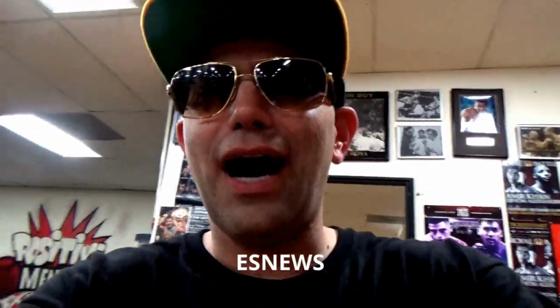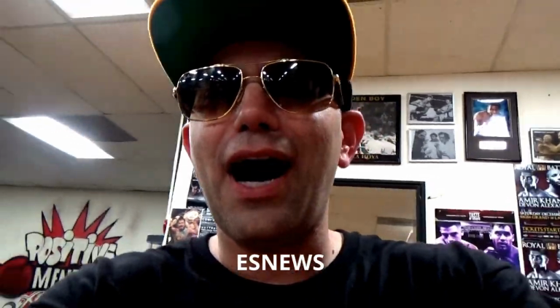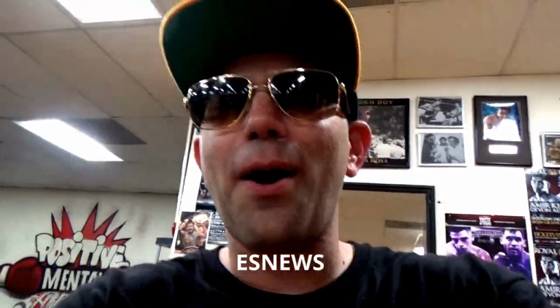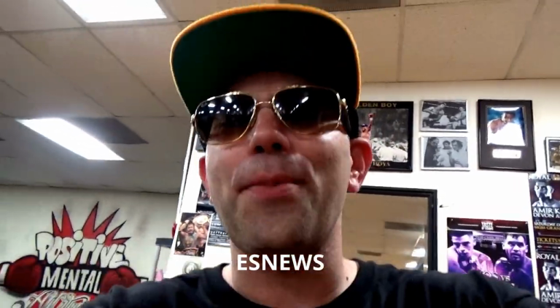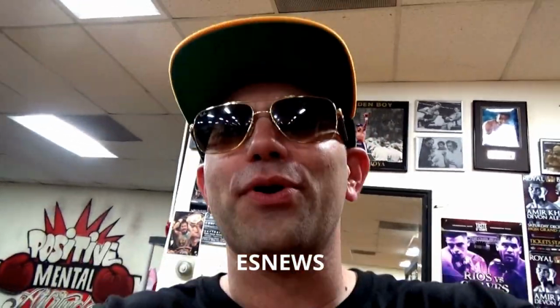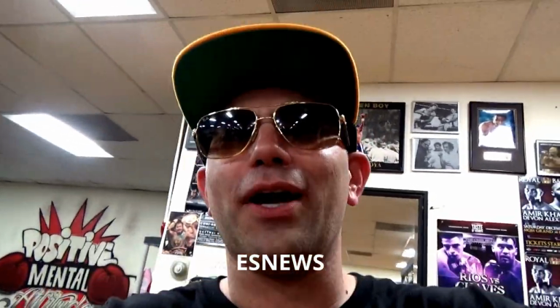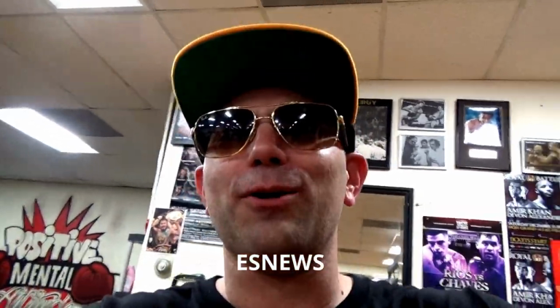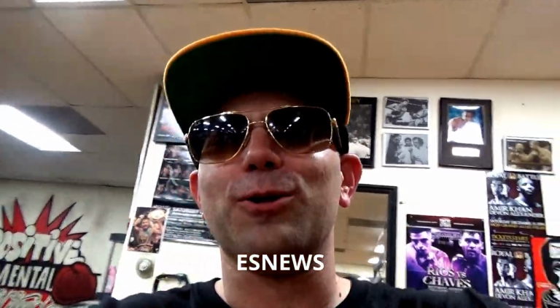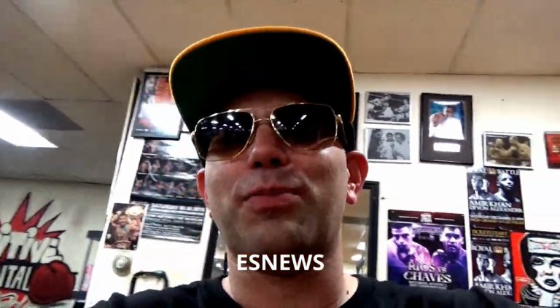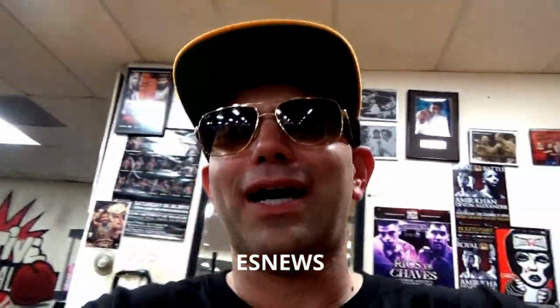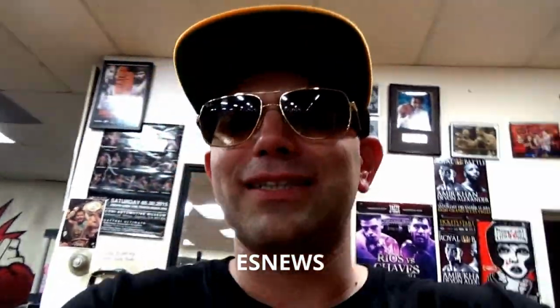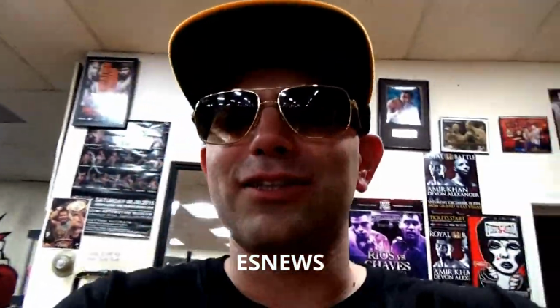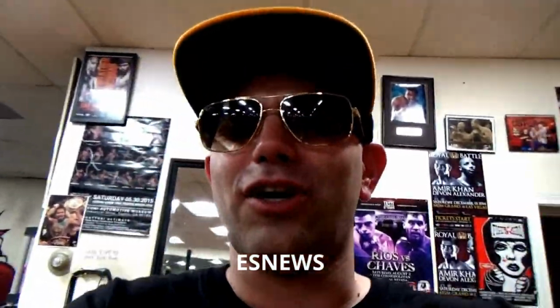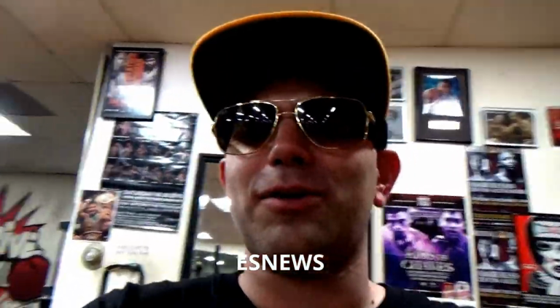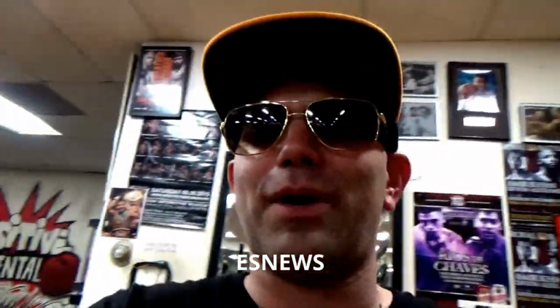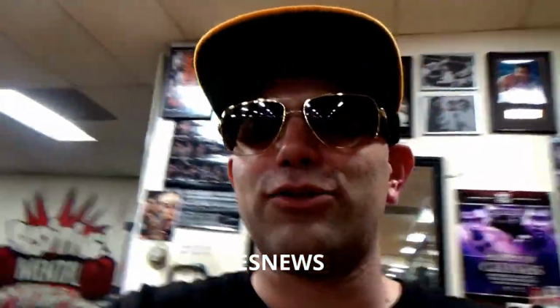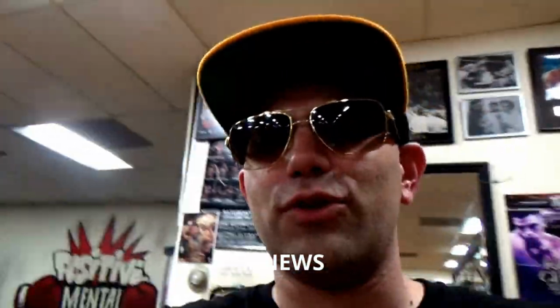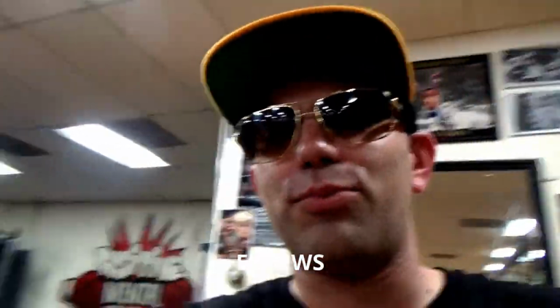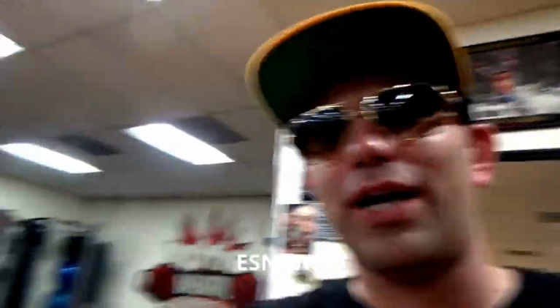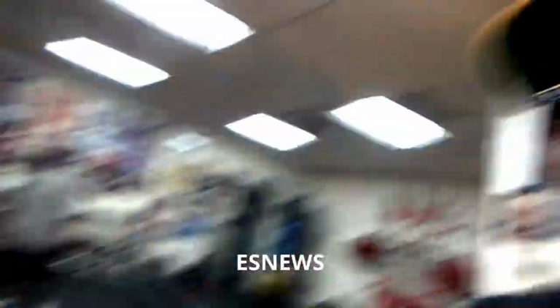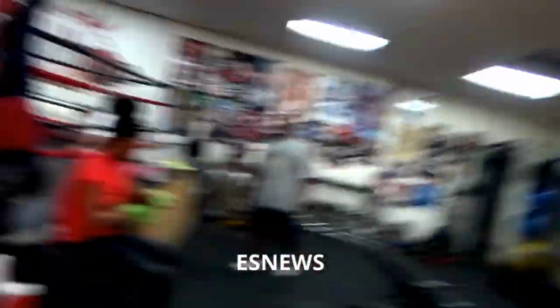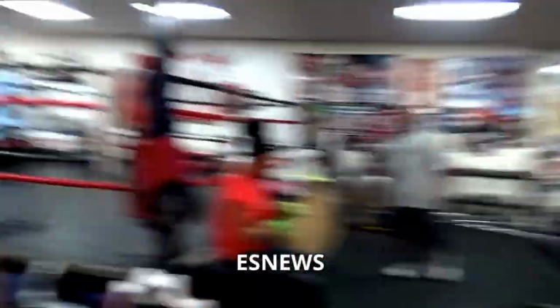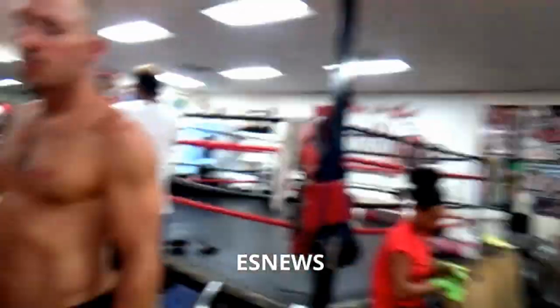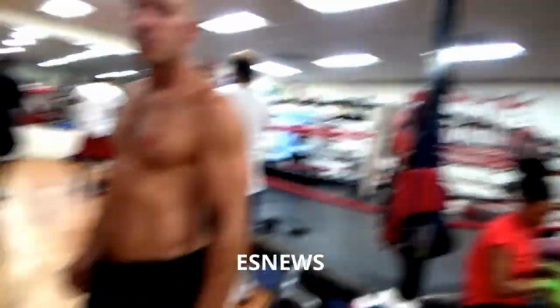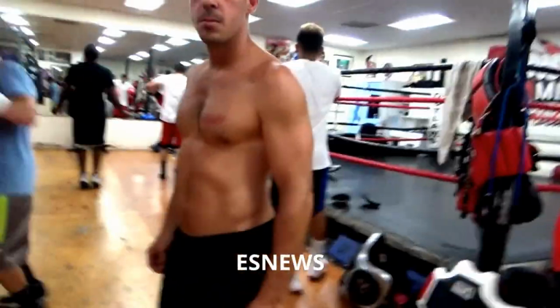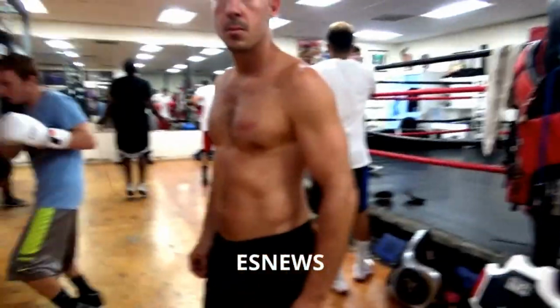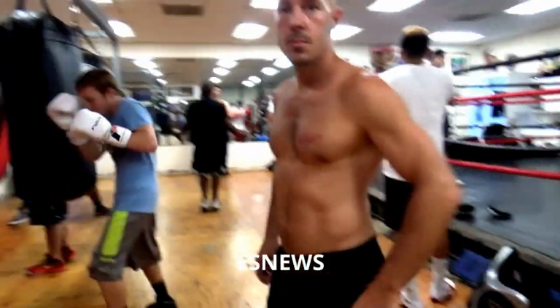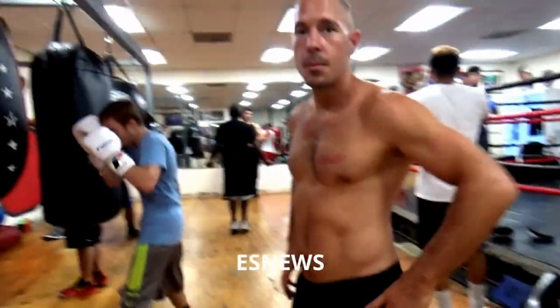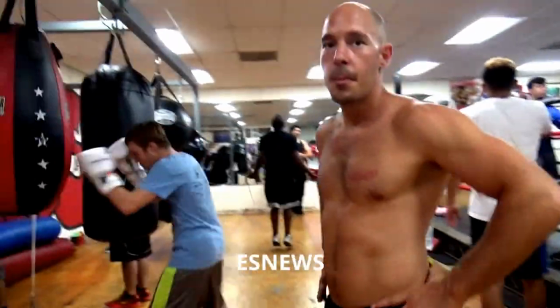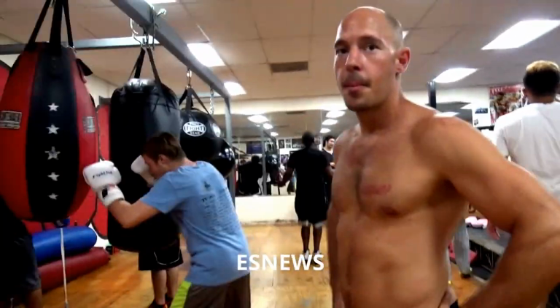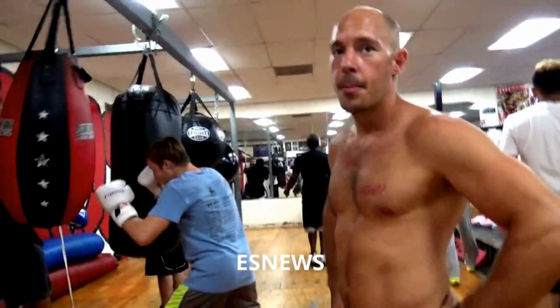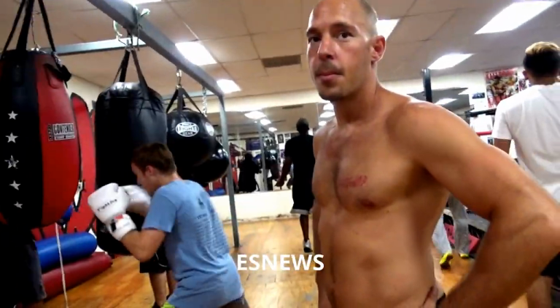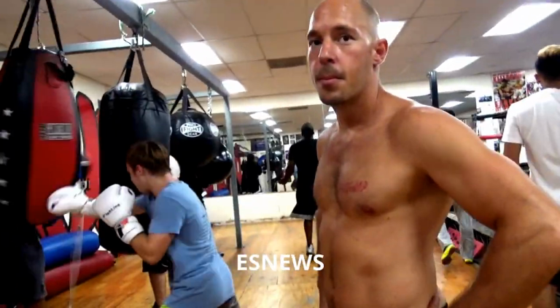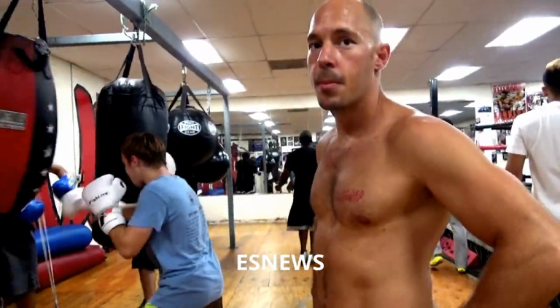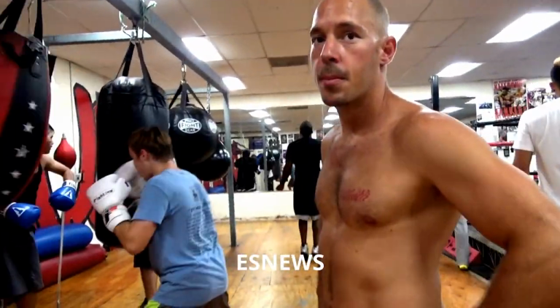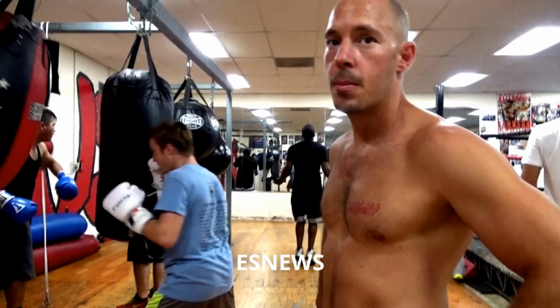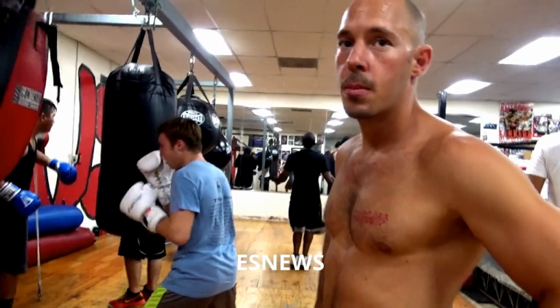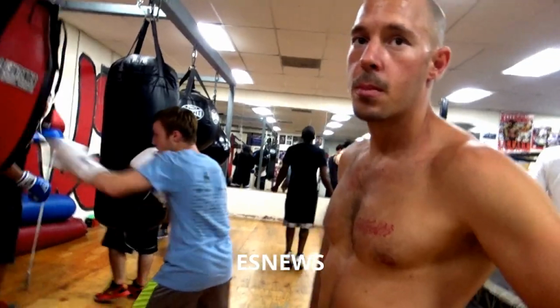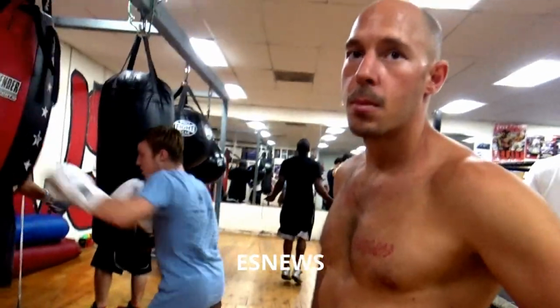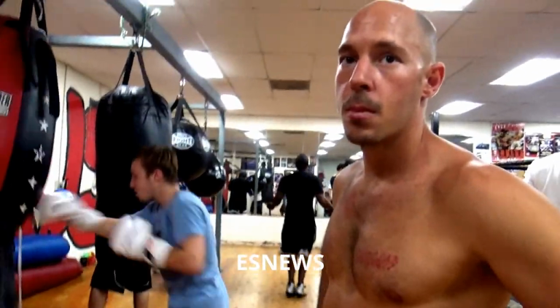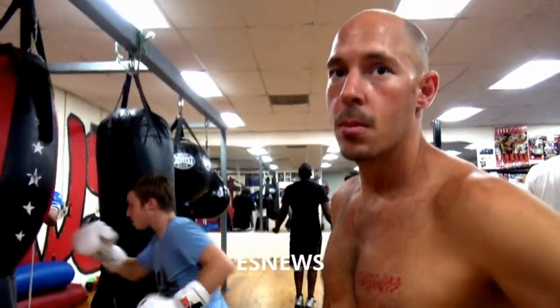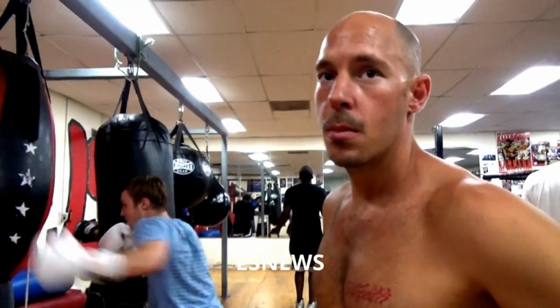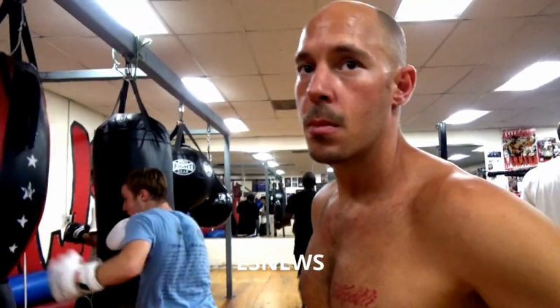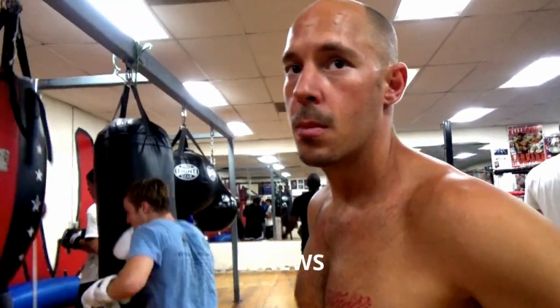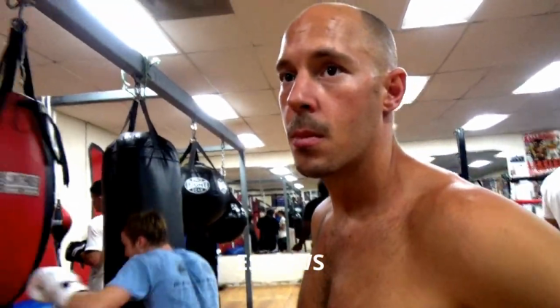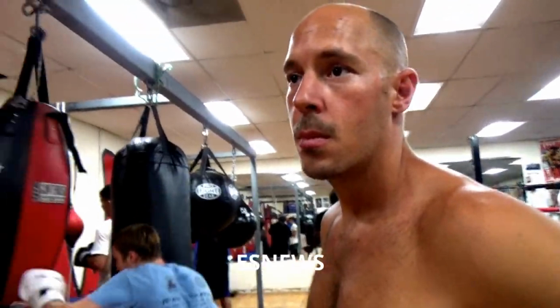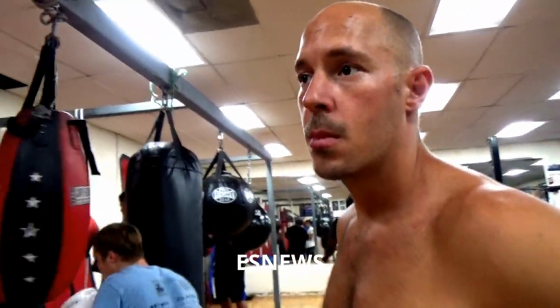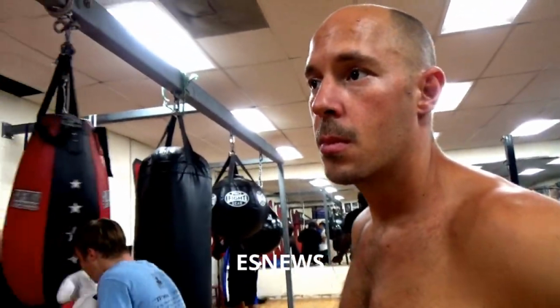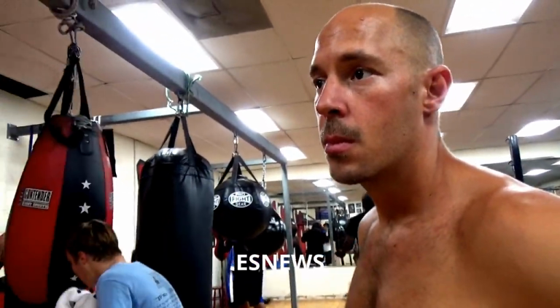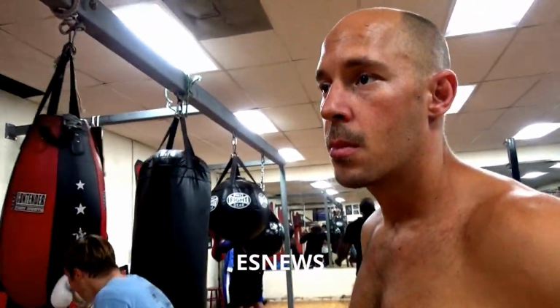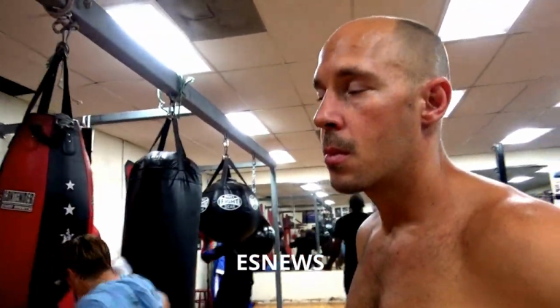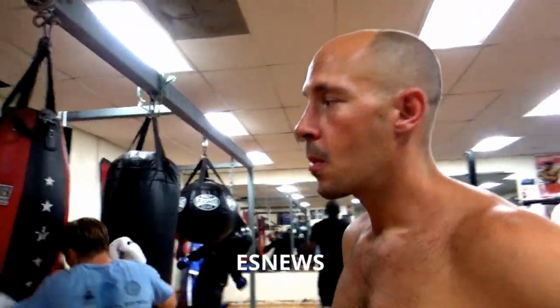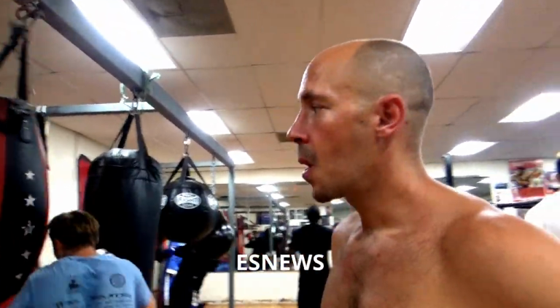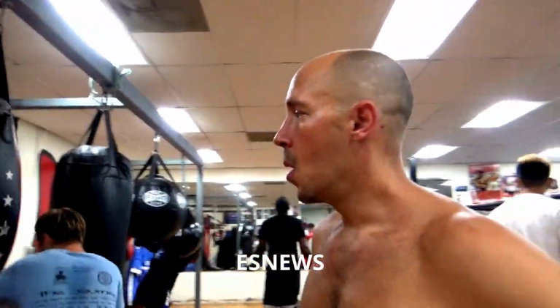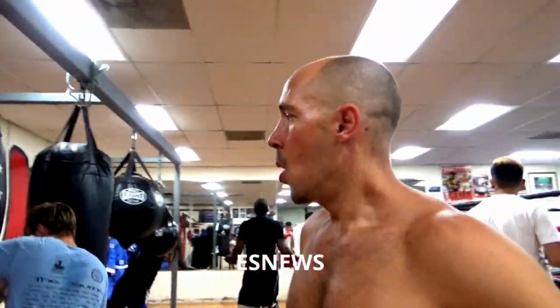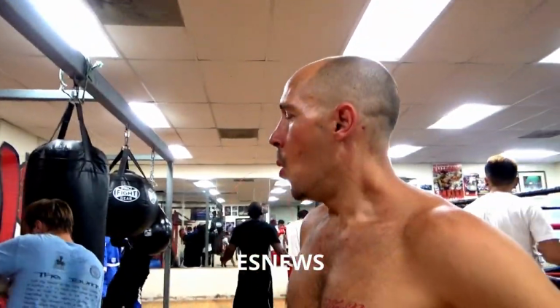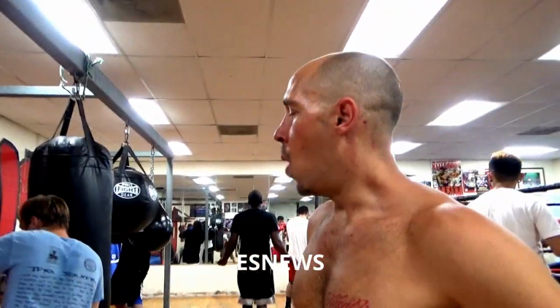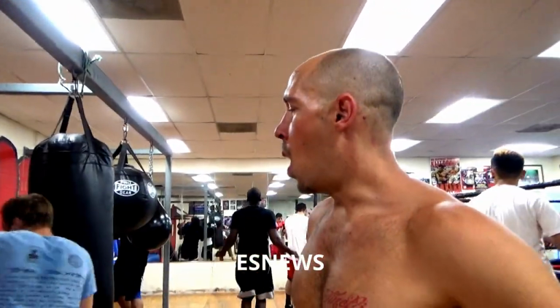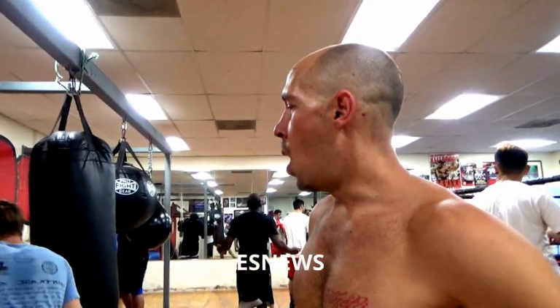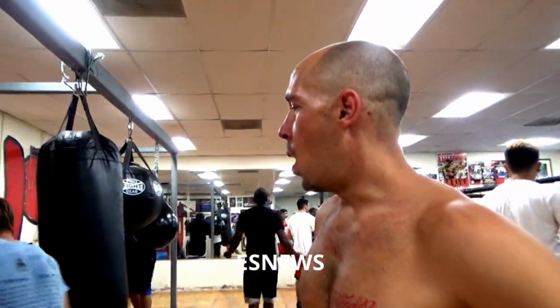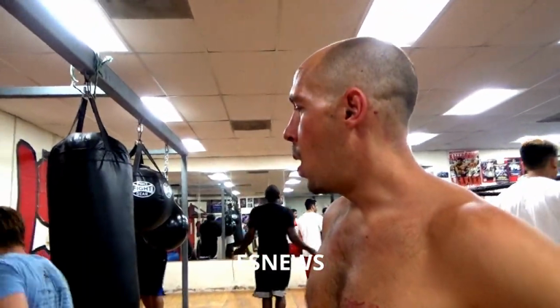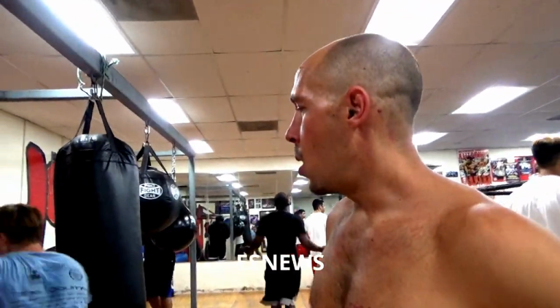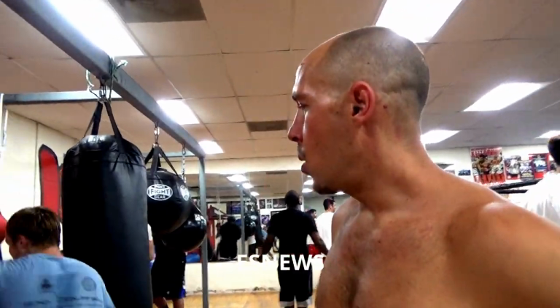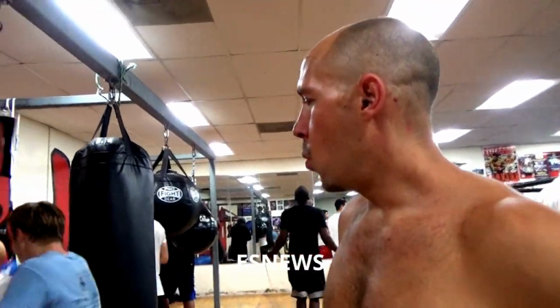I'm here at Outlaws Boxing, talking to boxer and trainer Brandon Kraus. Today, Brandon, what are you going to do? Crash course in boxing. What are we learning today? How to work the heavy bag.